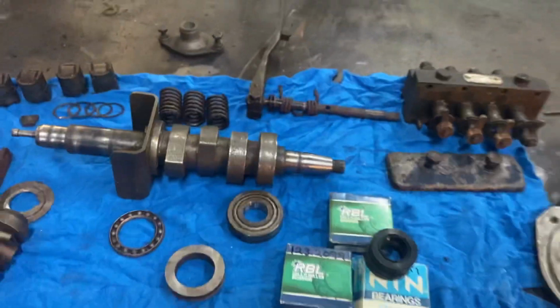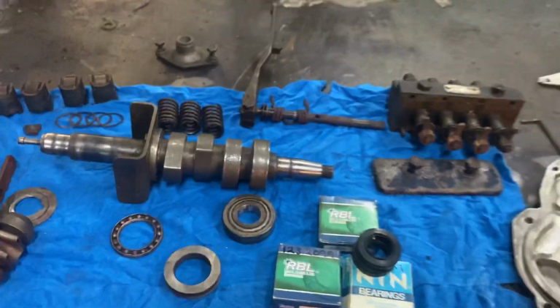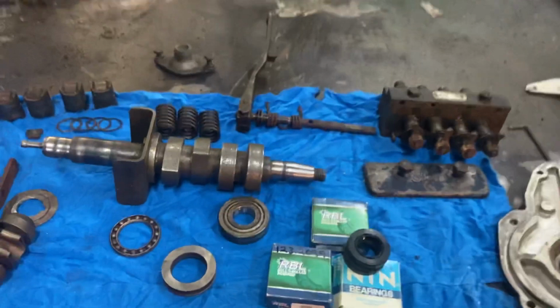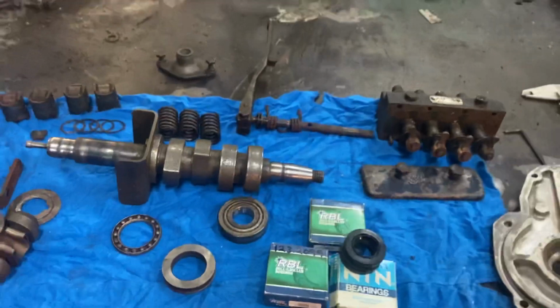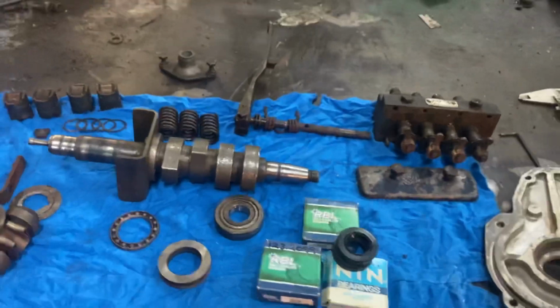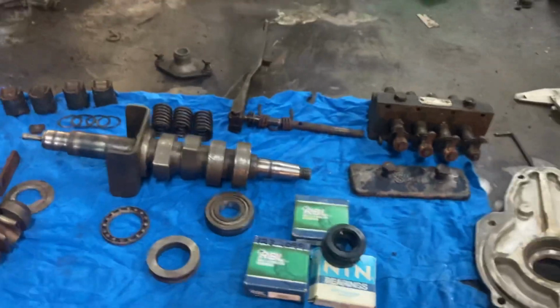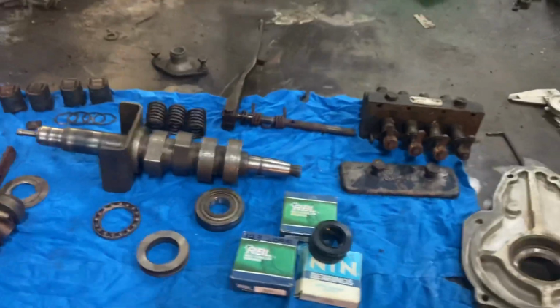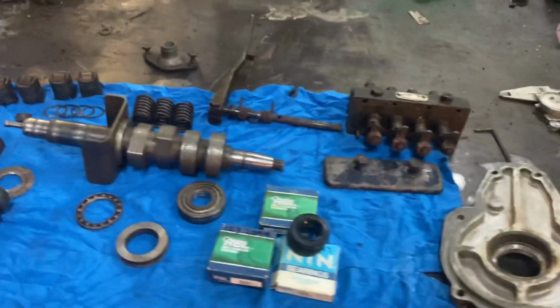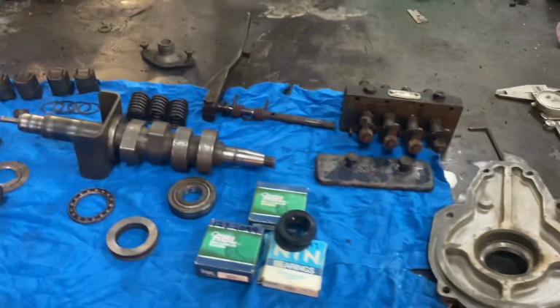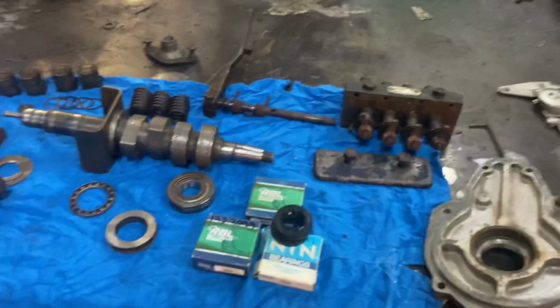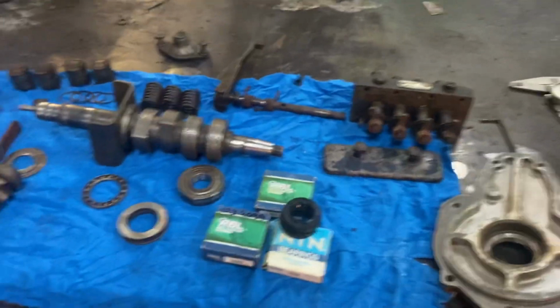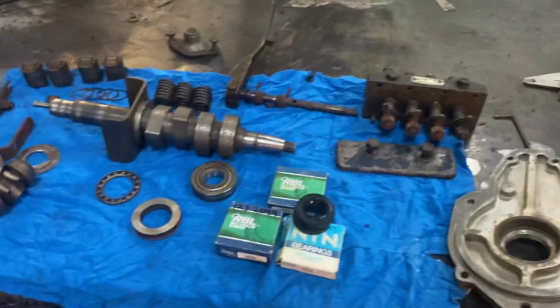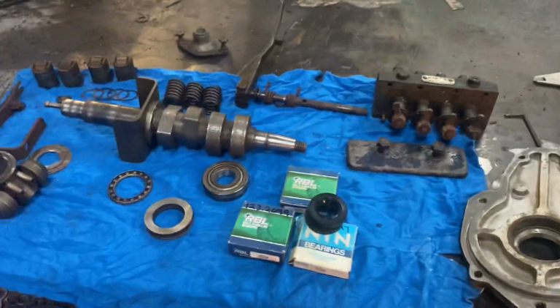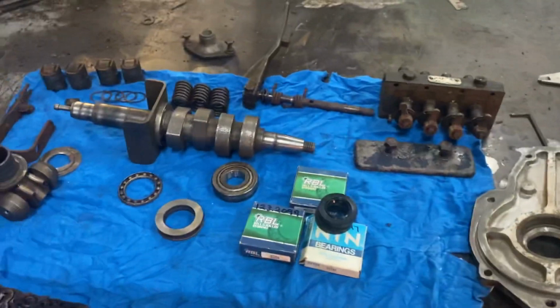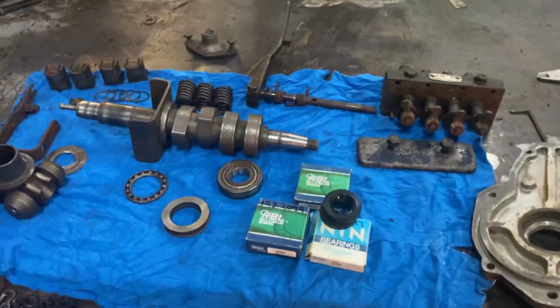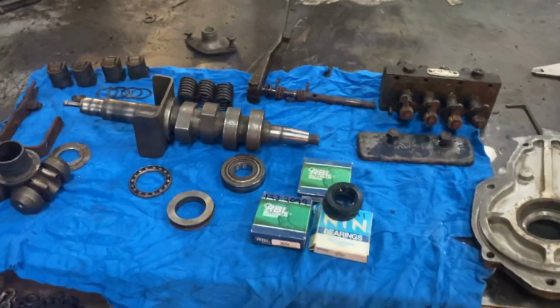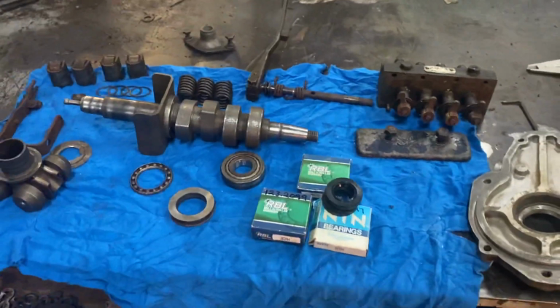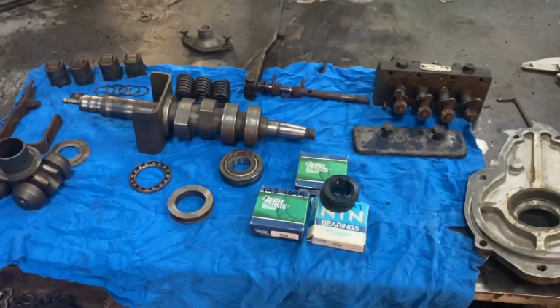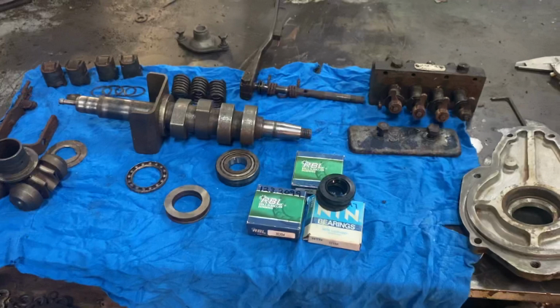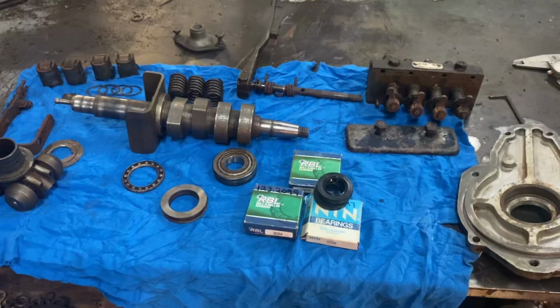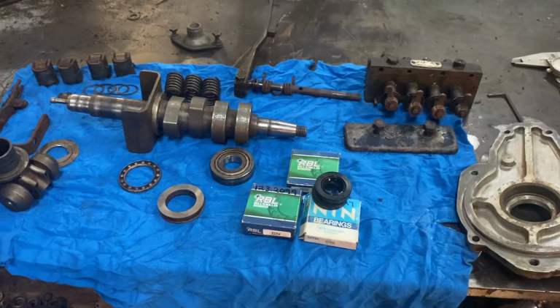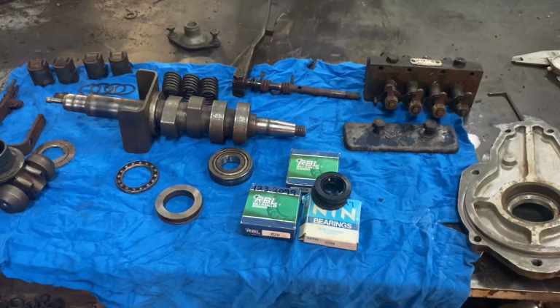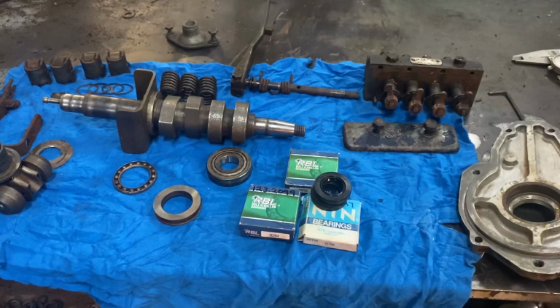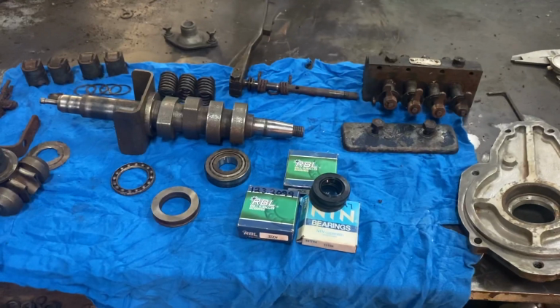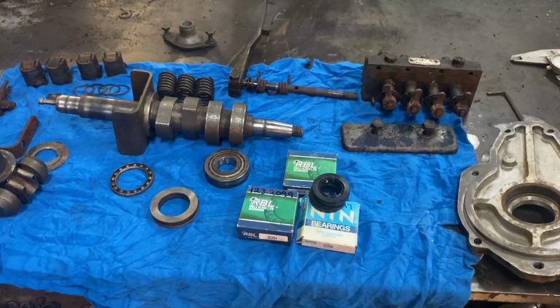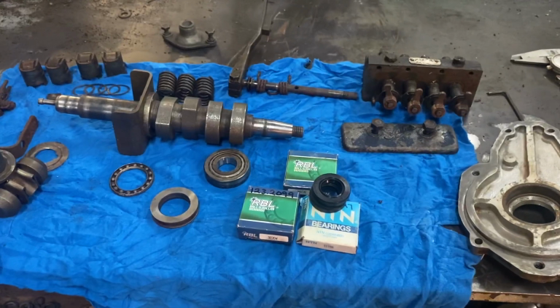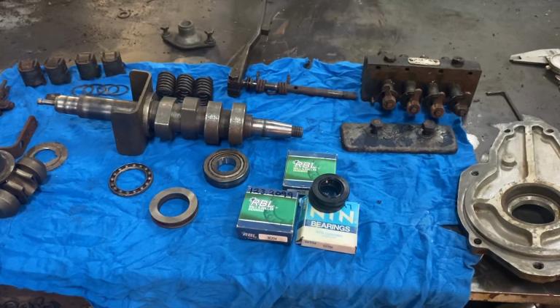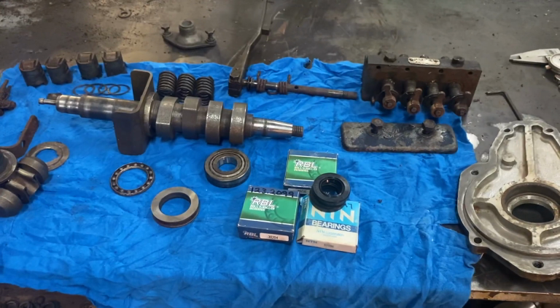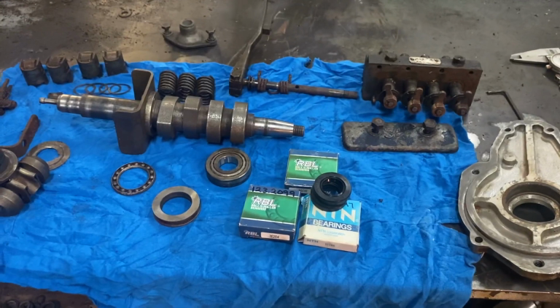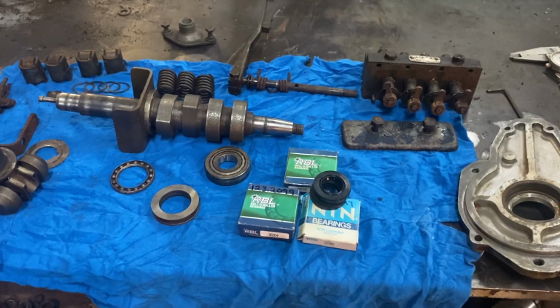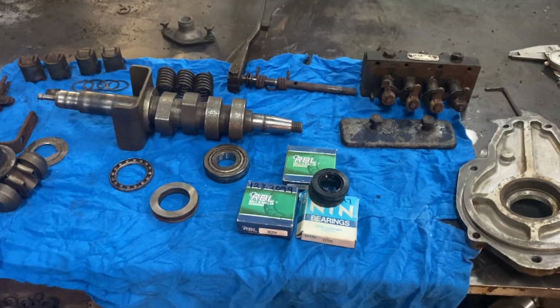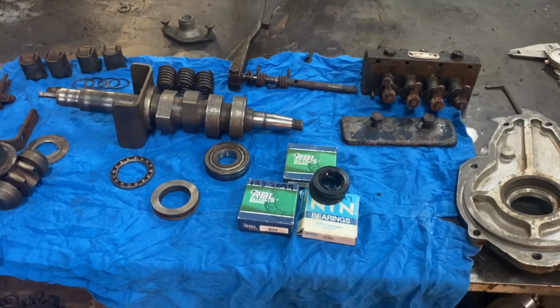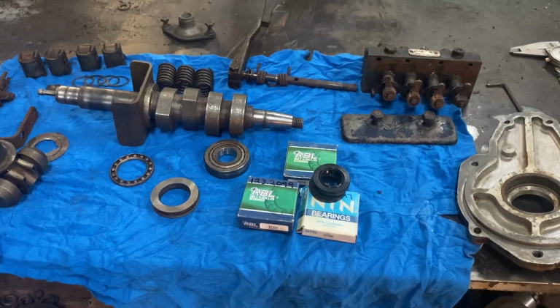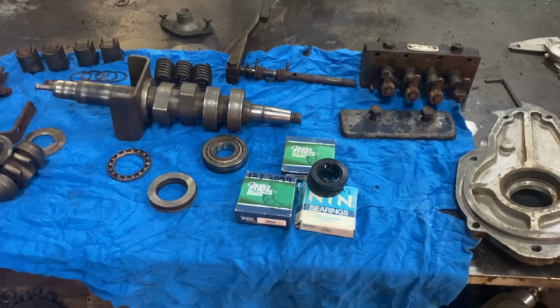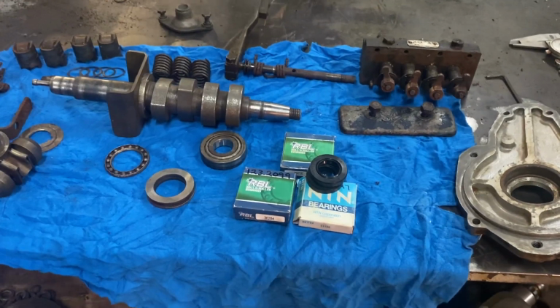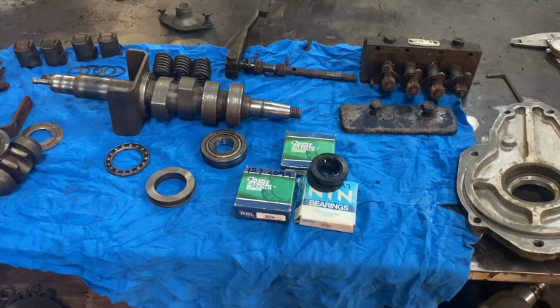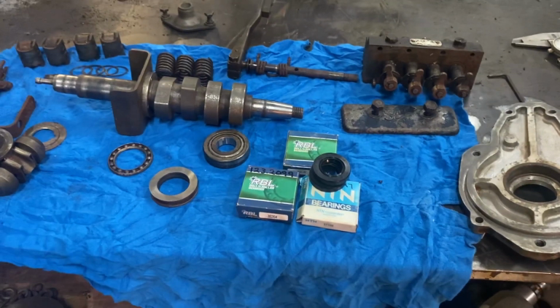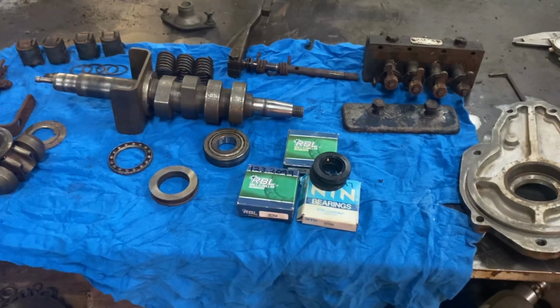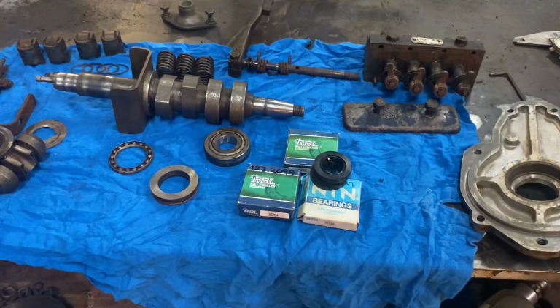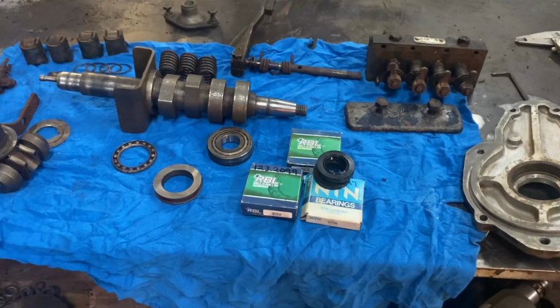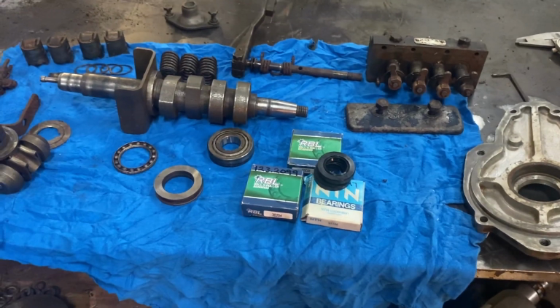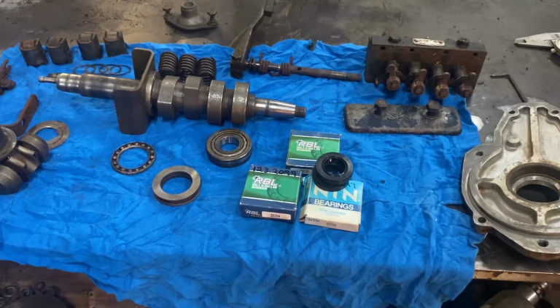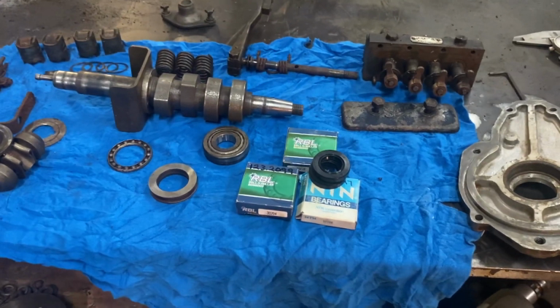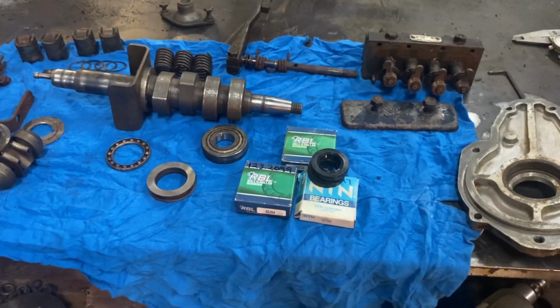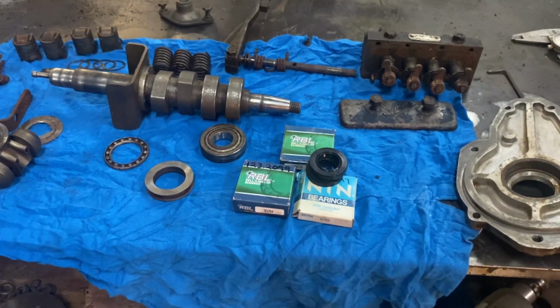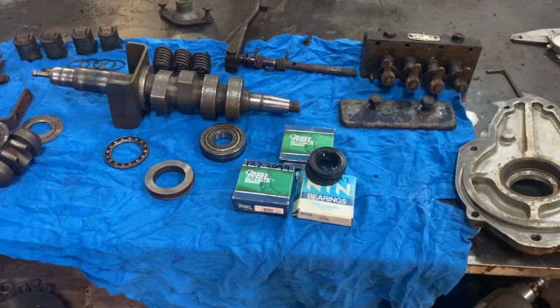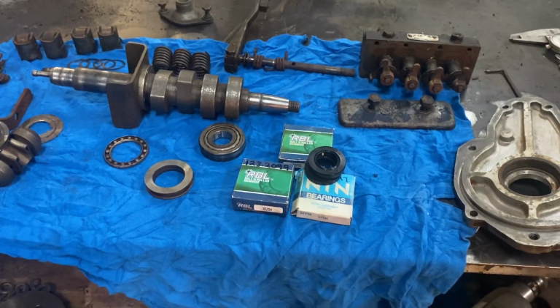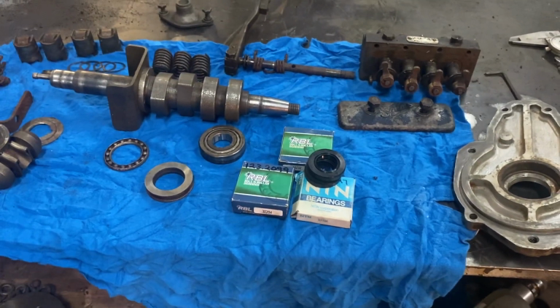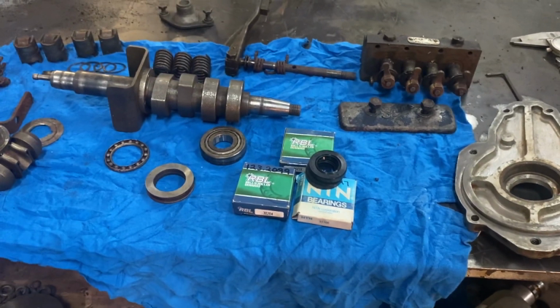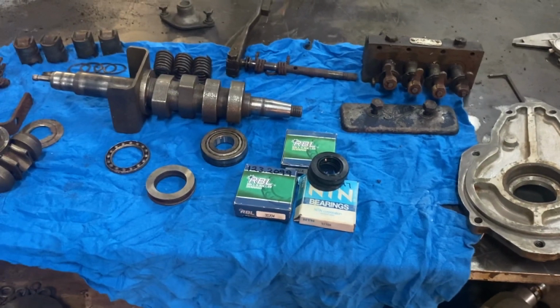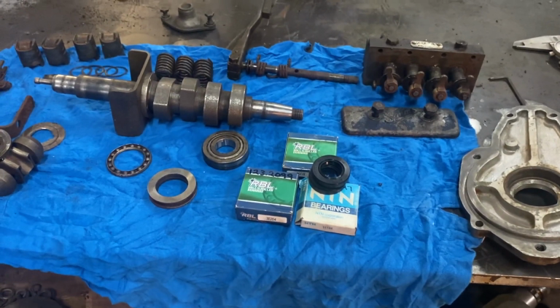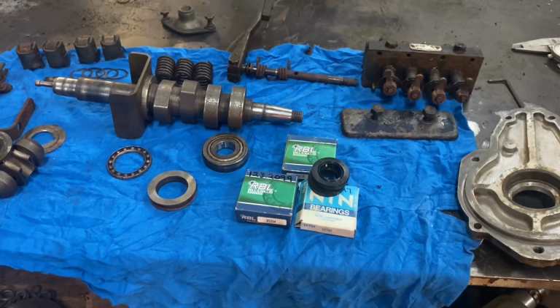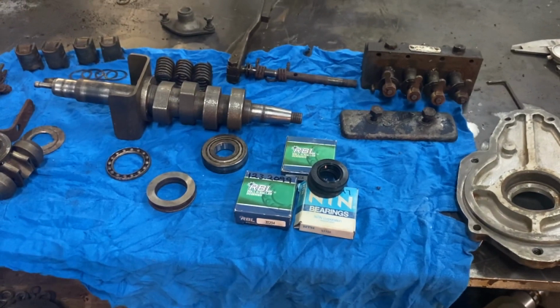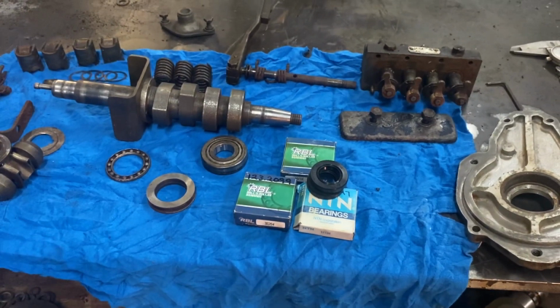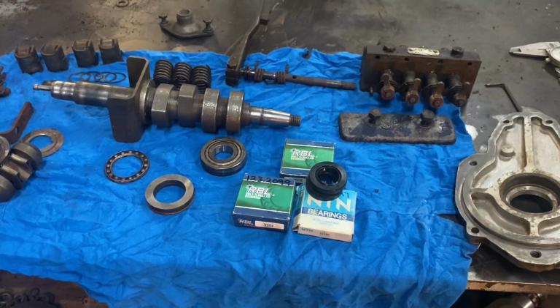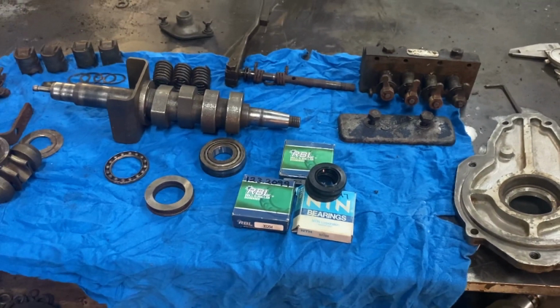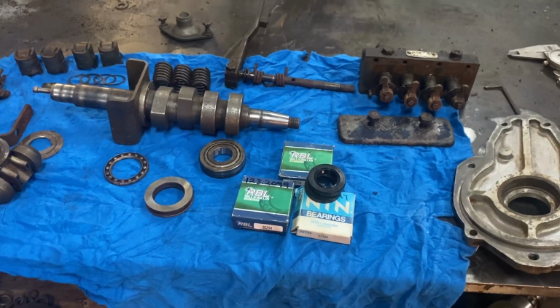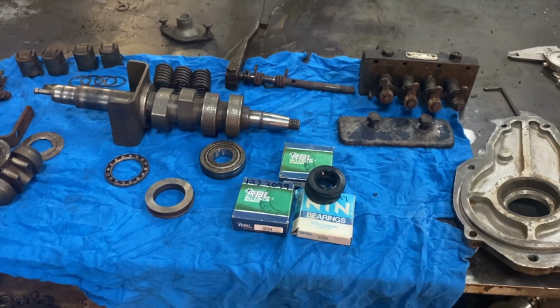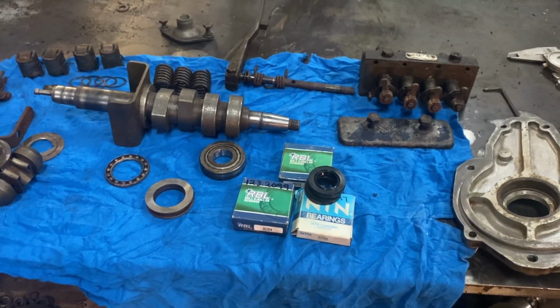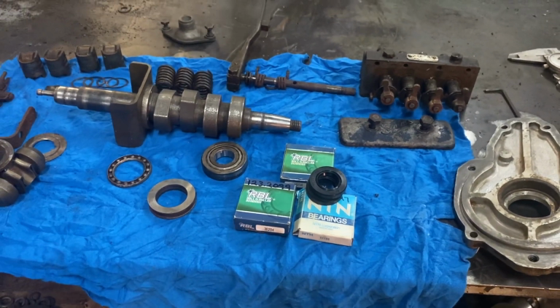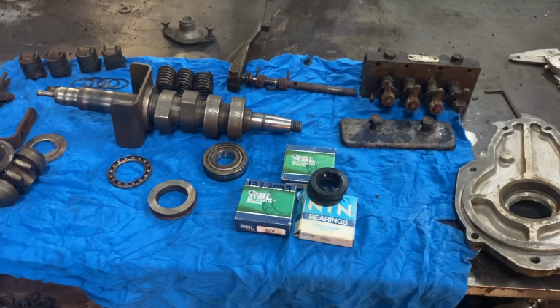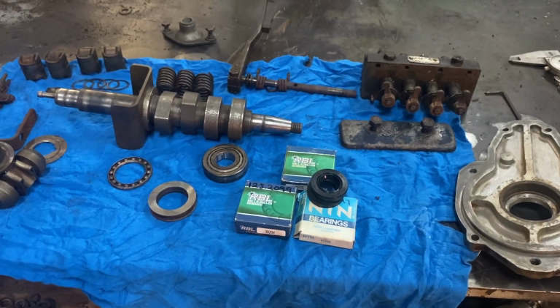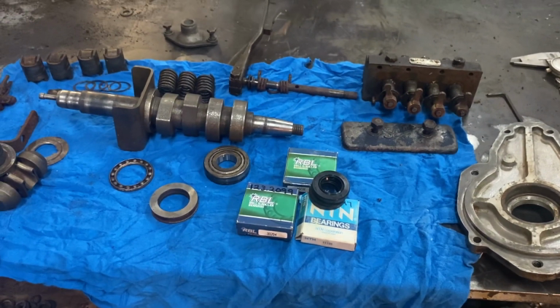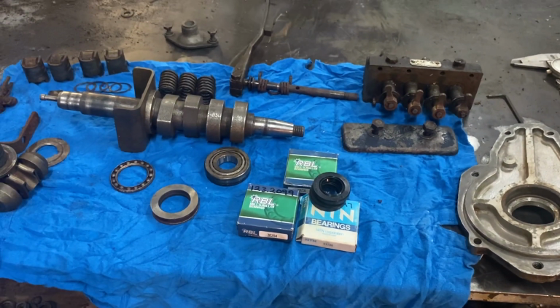Hopefully we can get a working injection pump back together out of this. She's definitely seen better days, but might live again.